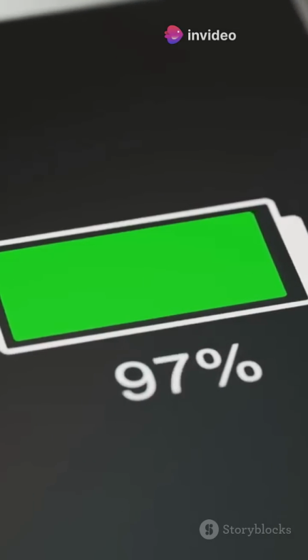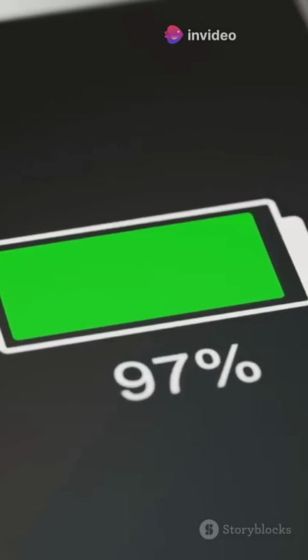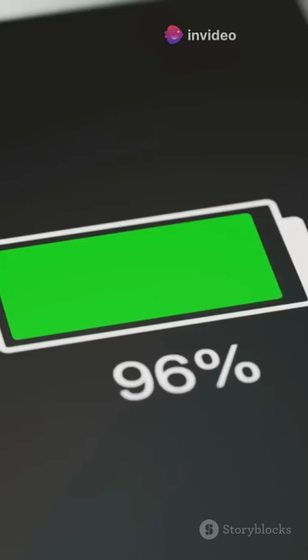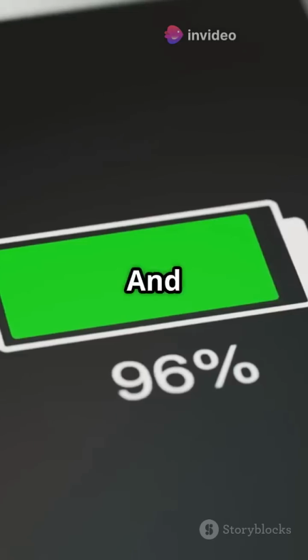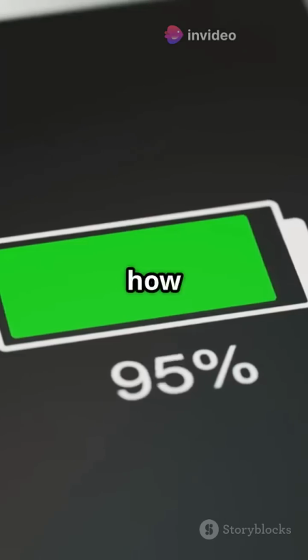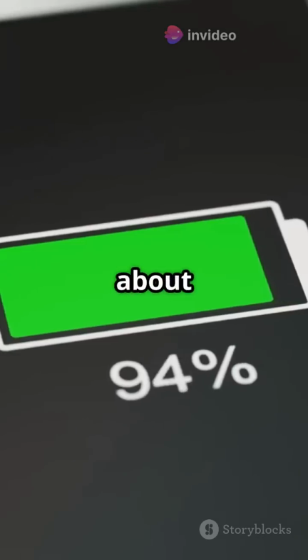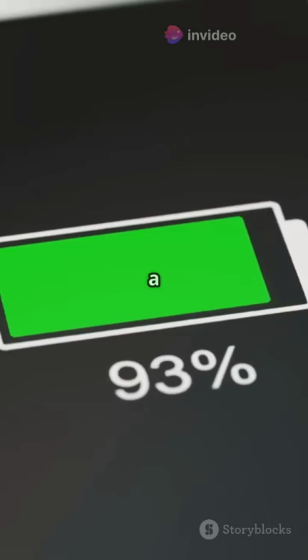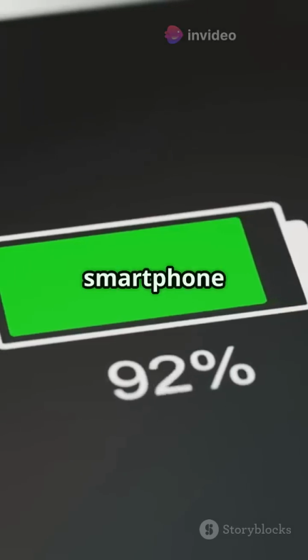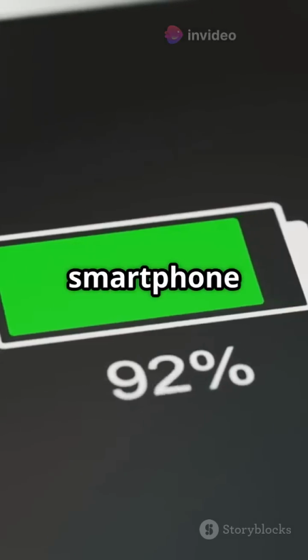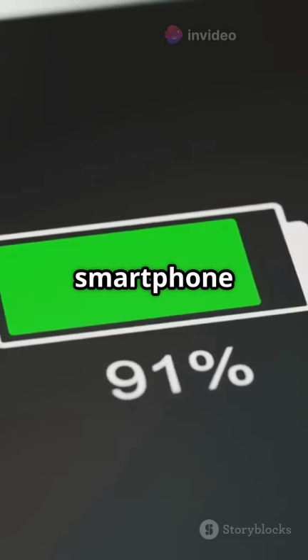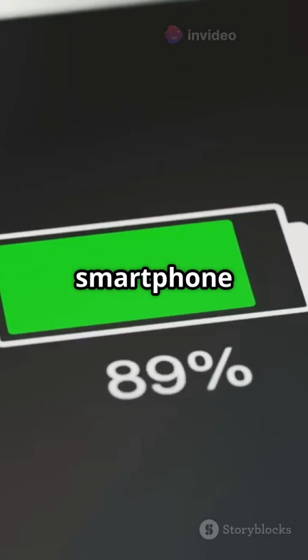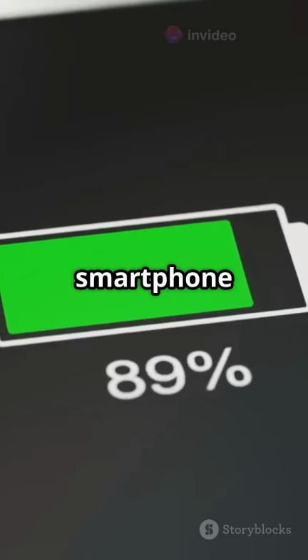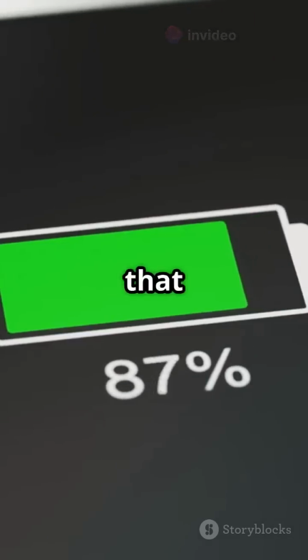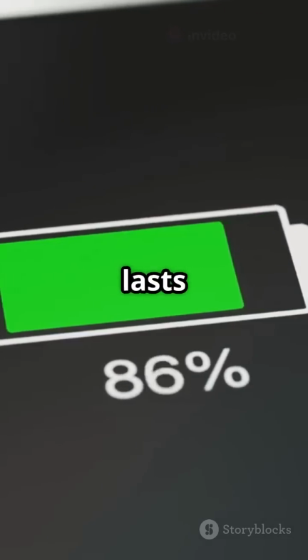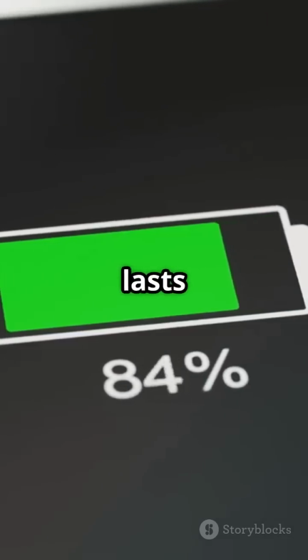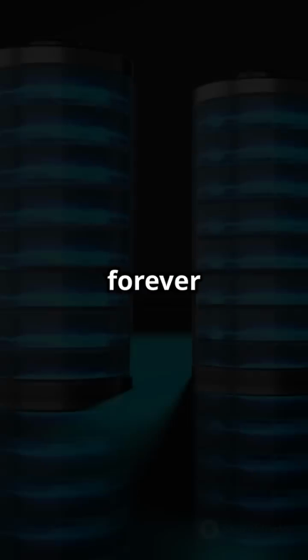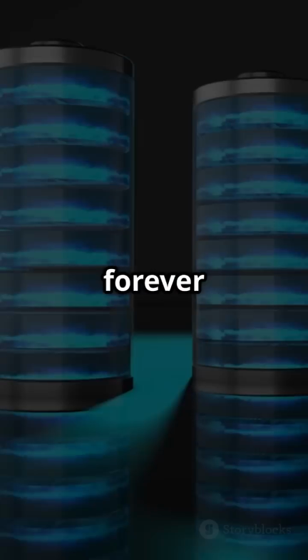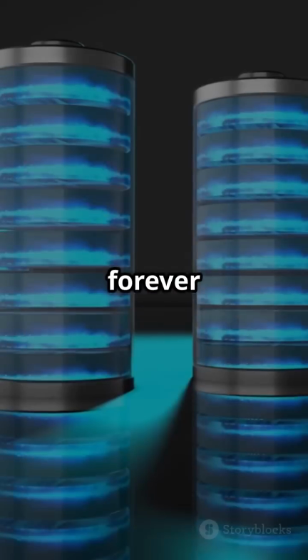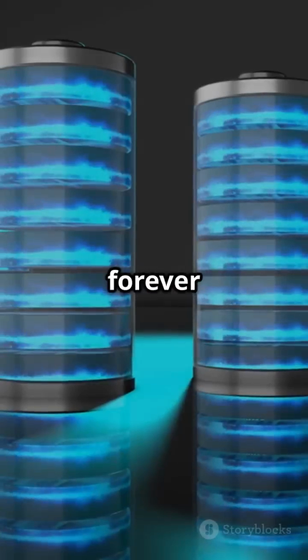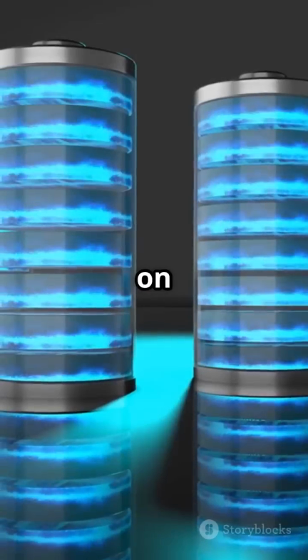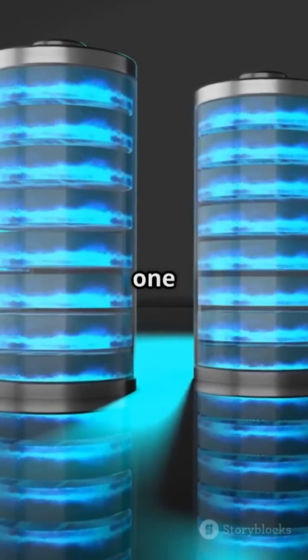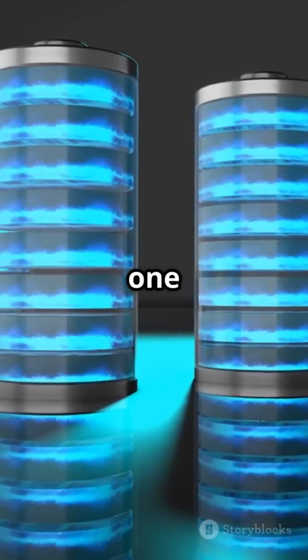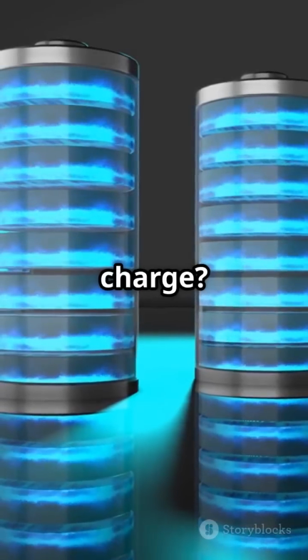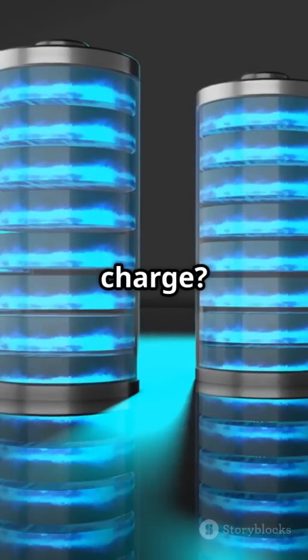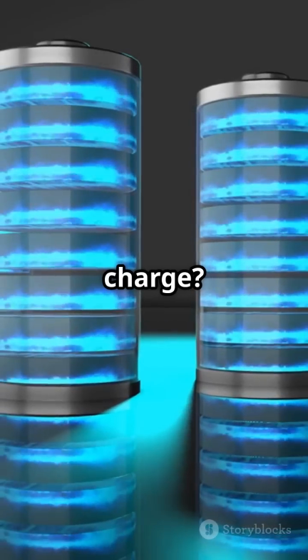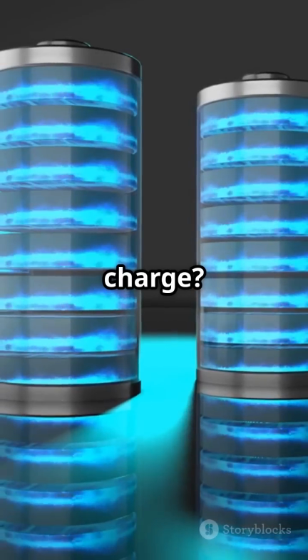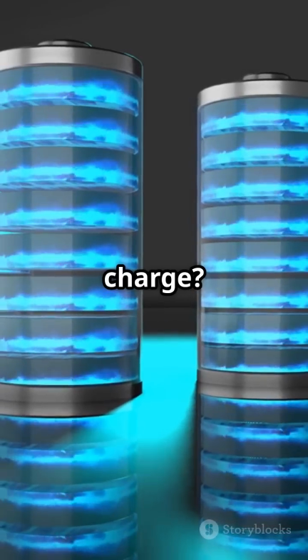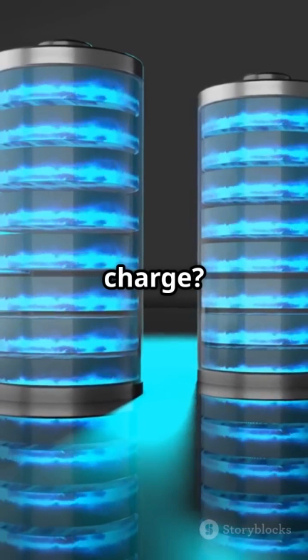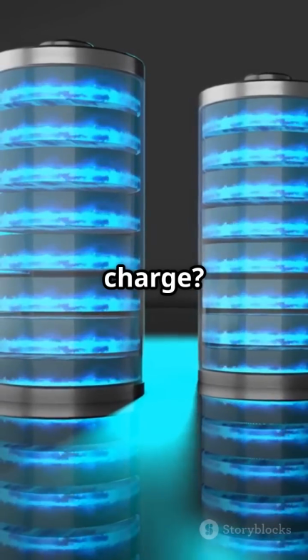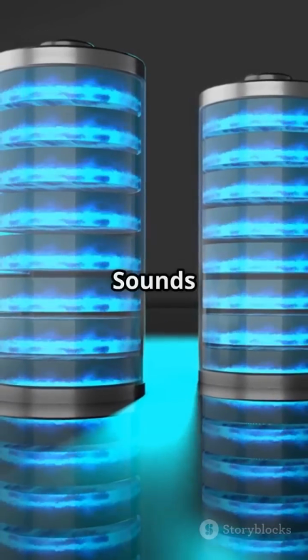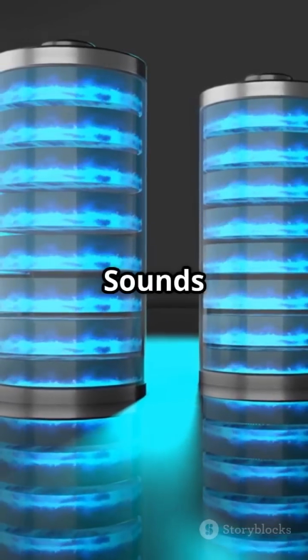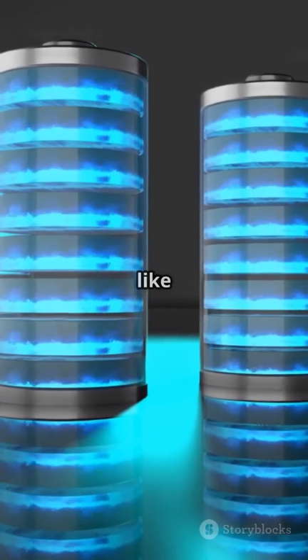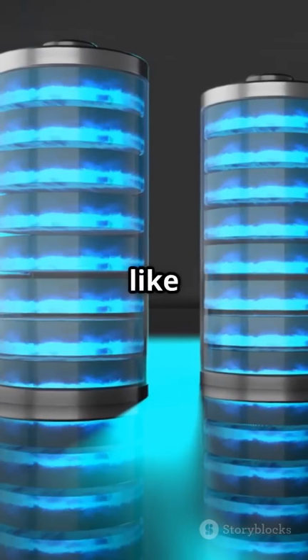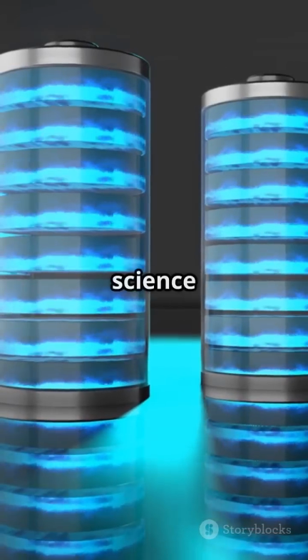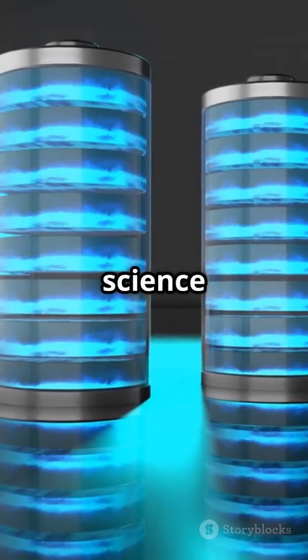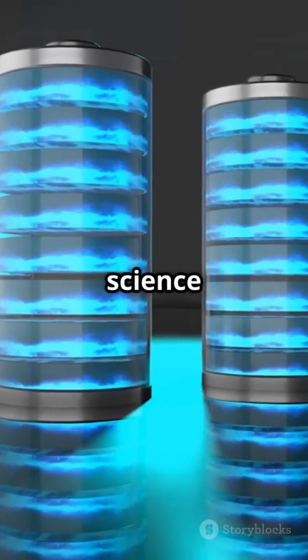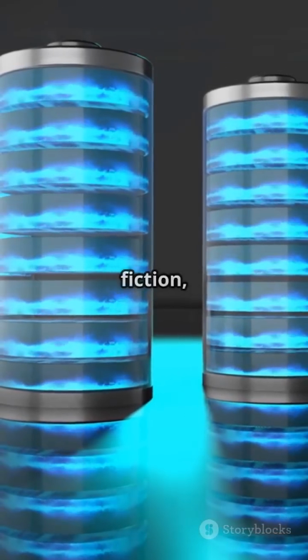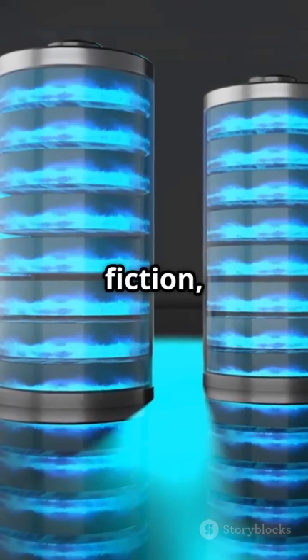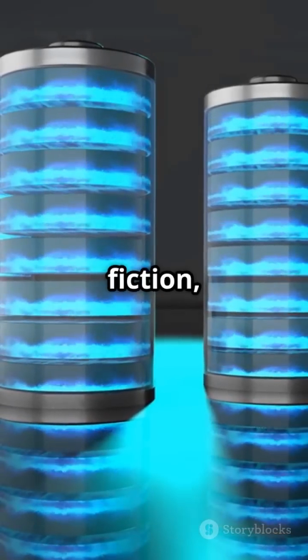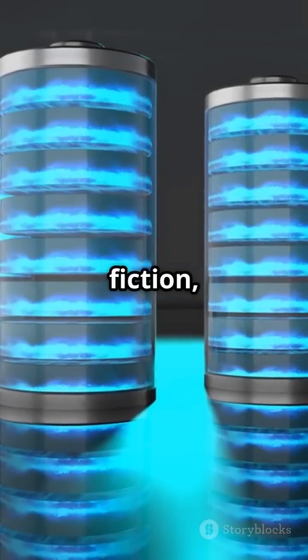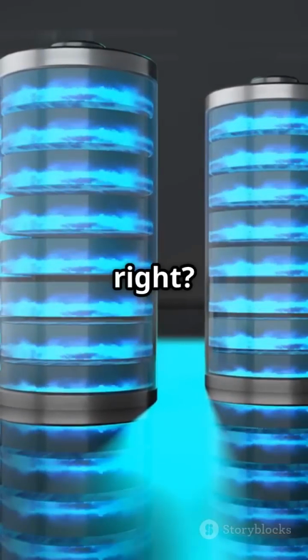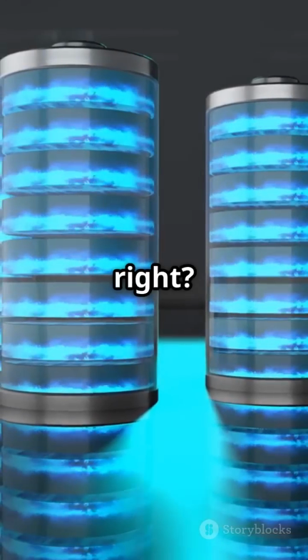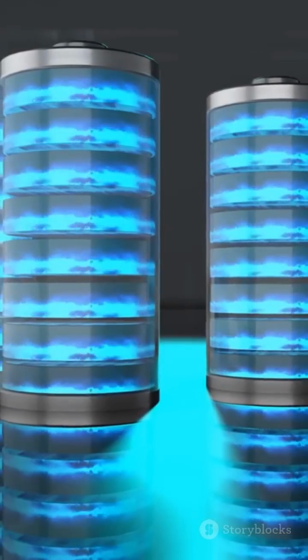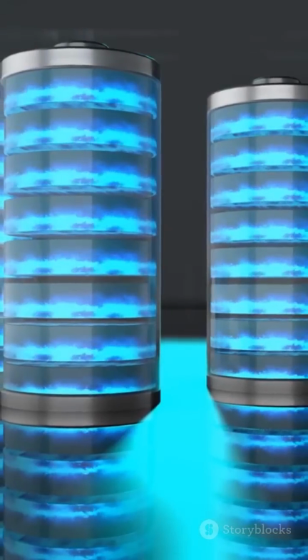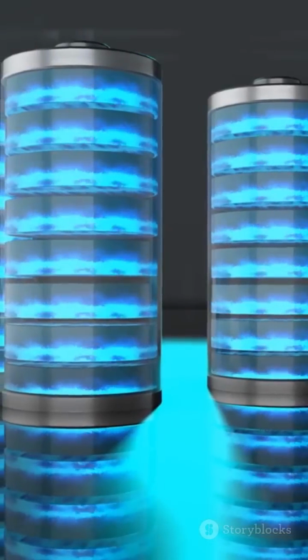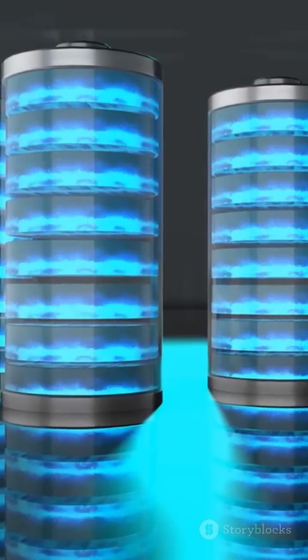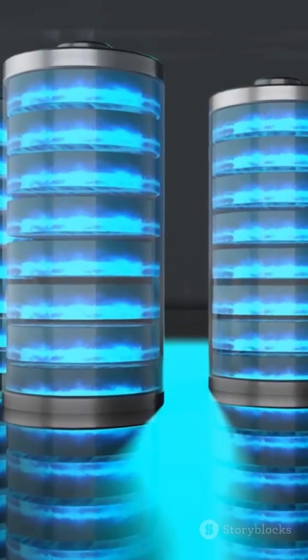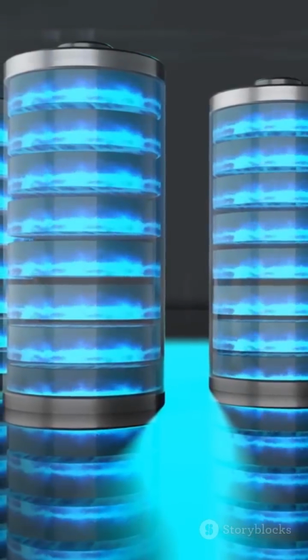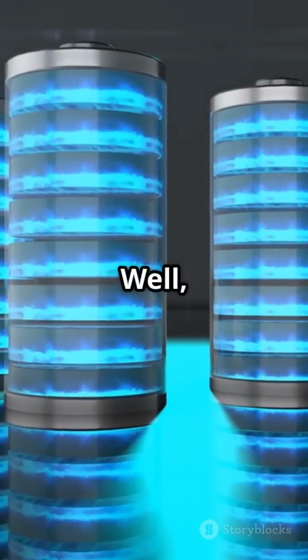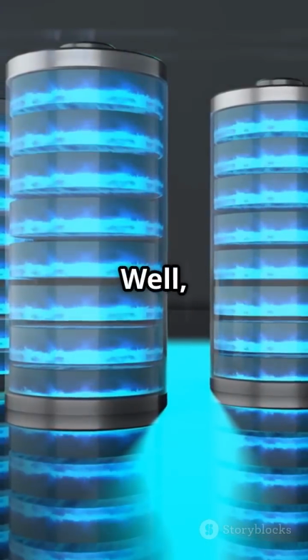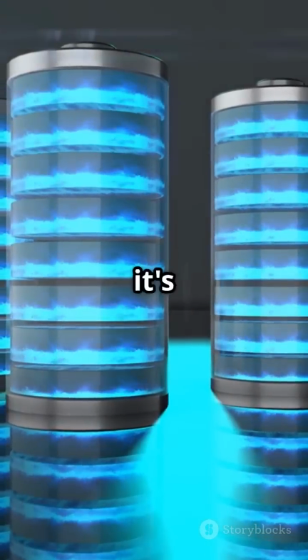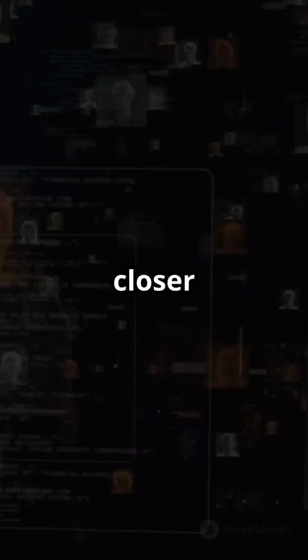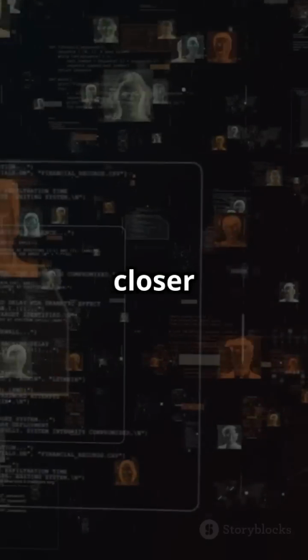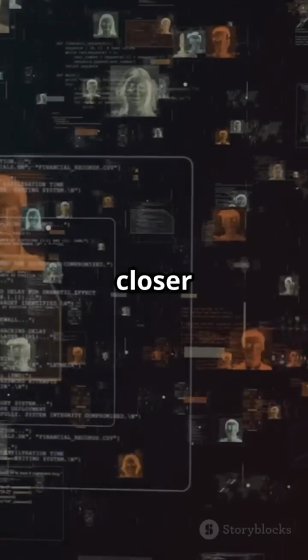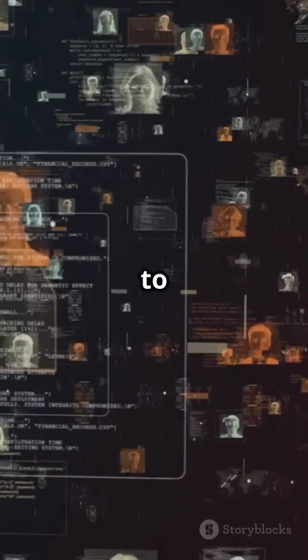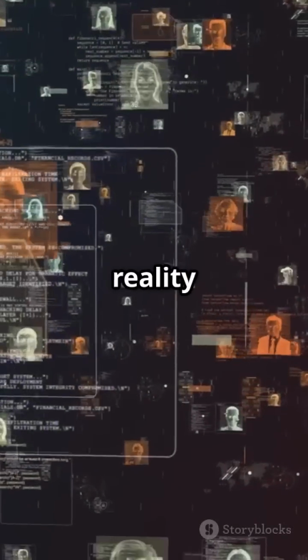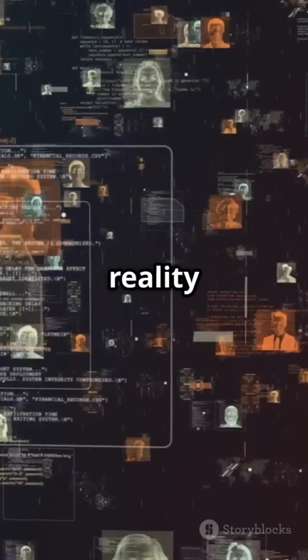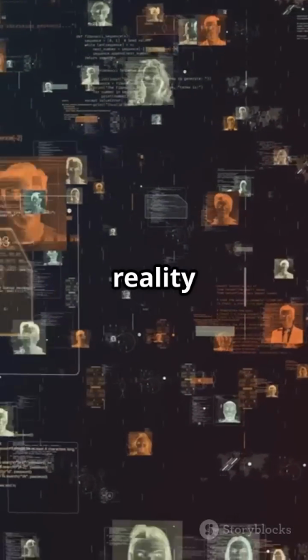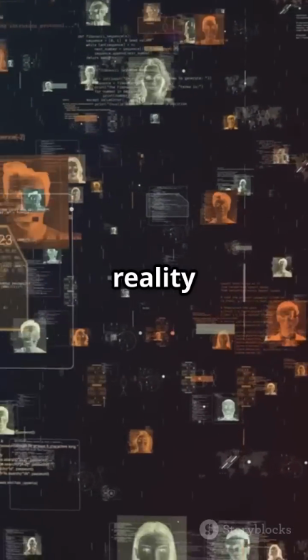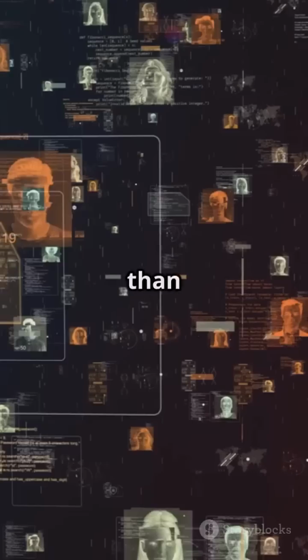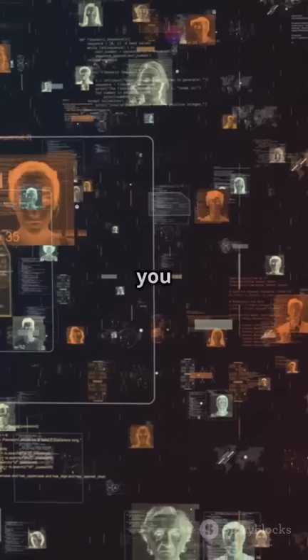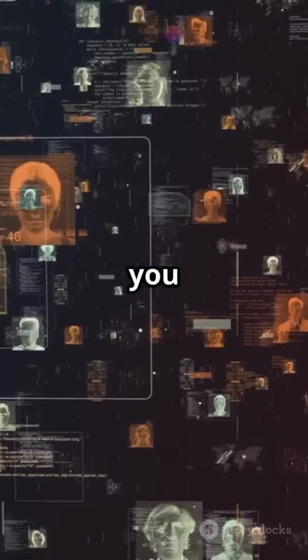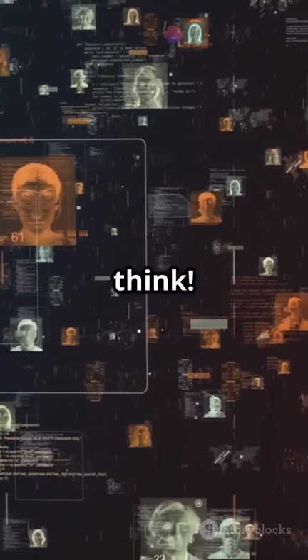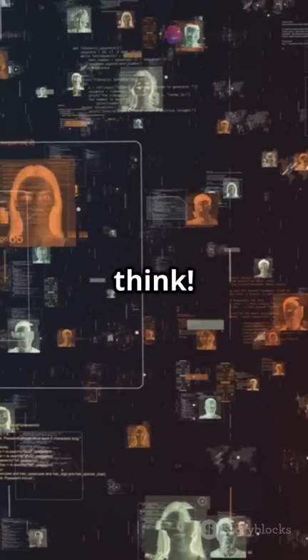And how about a smartphone that lasts forever on one charge? Sounds like science fiction, right? Well, it's closer to reality than you think.